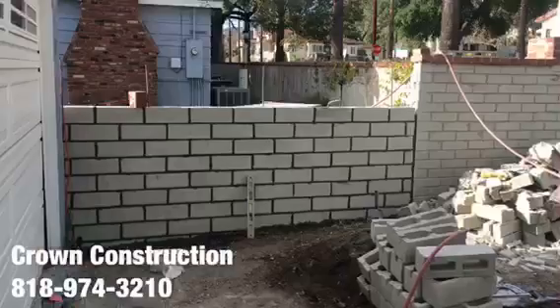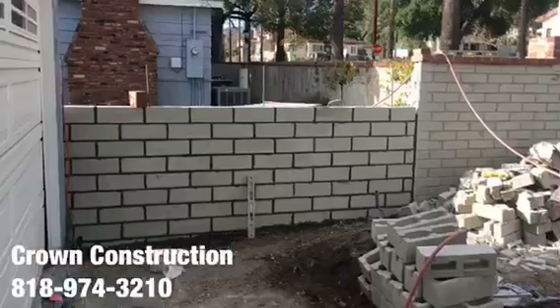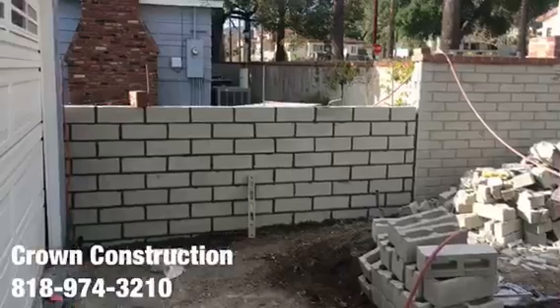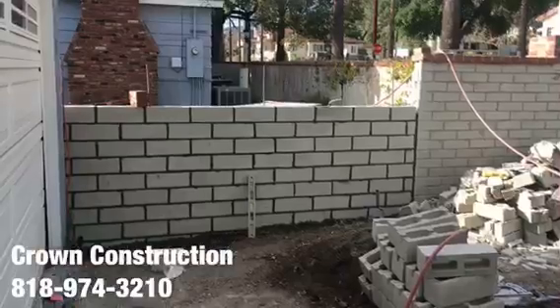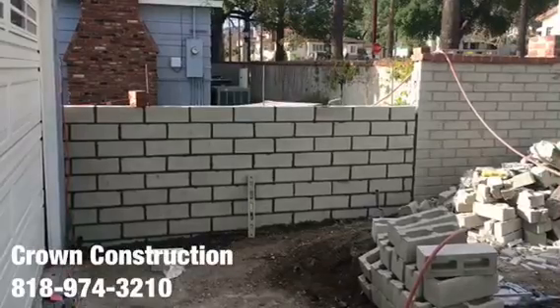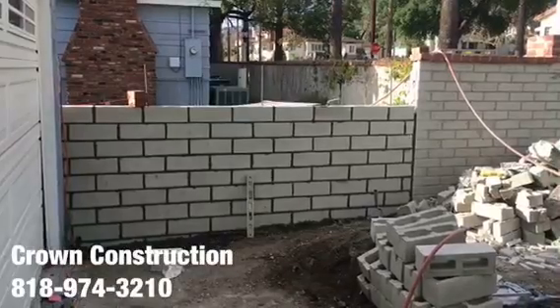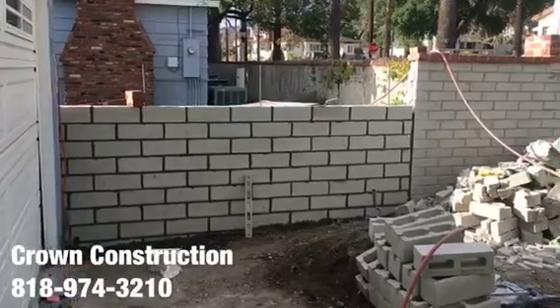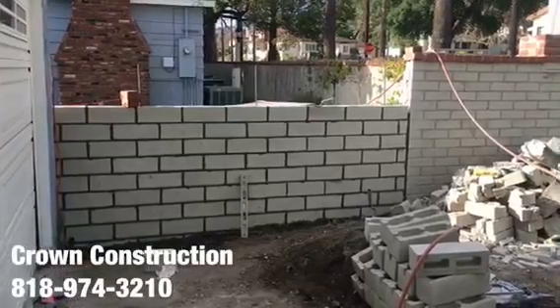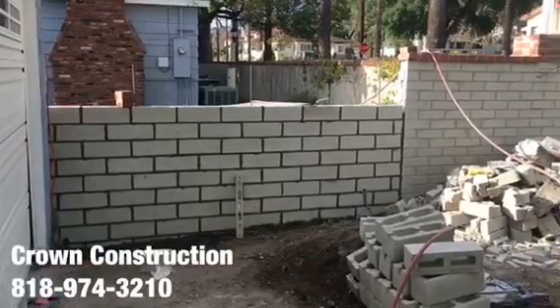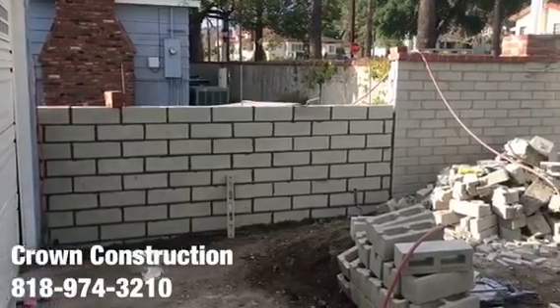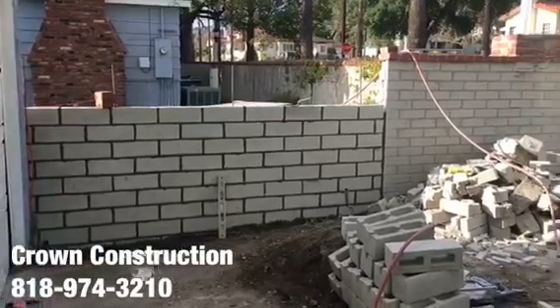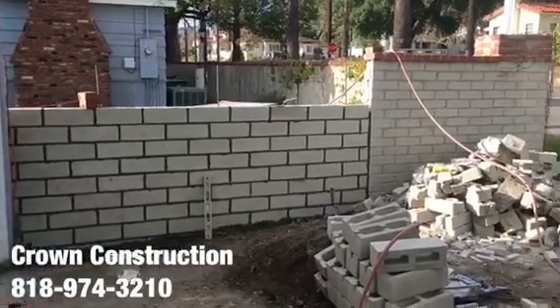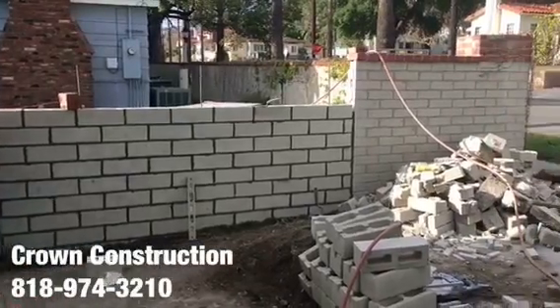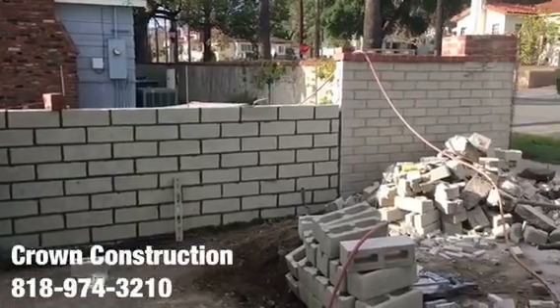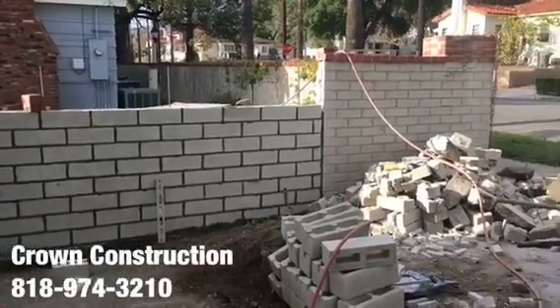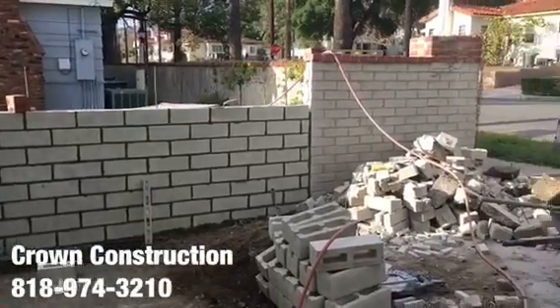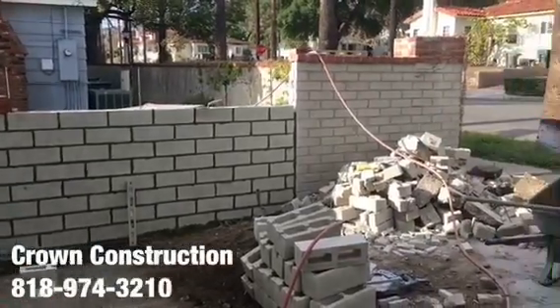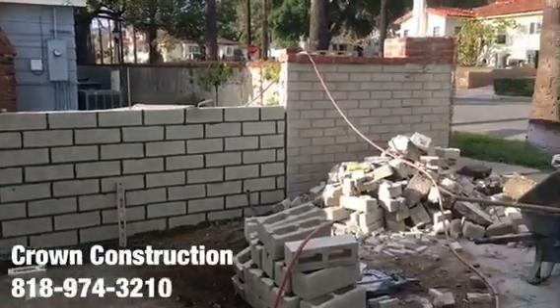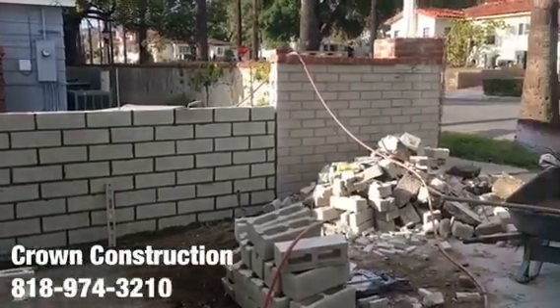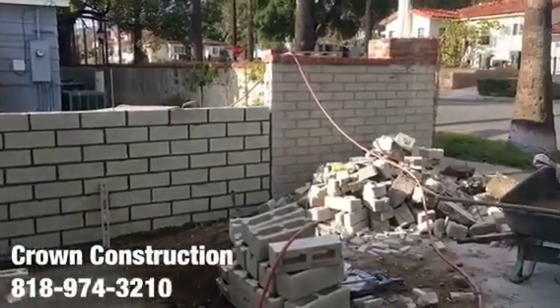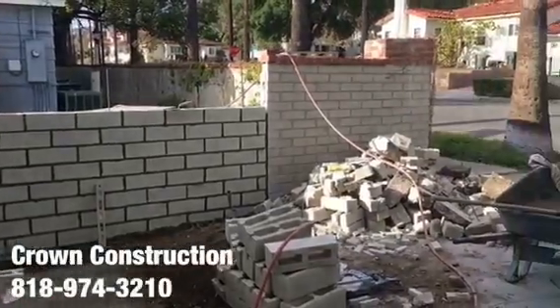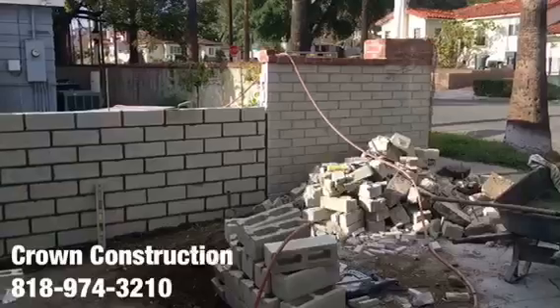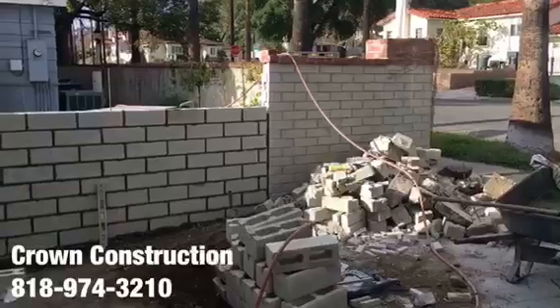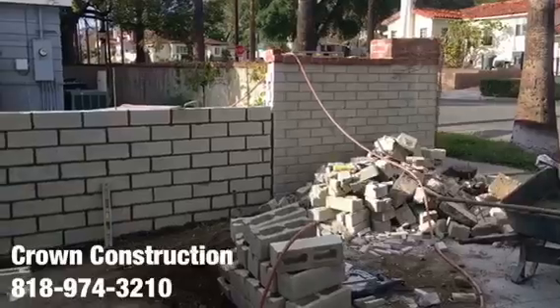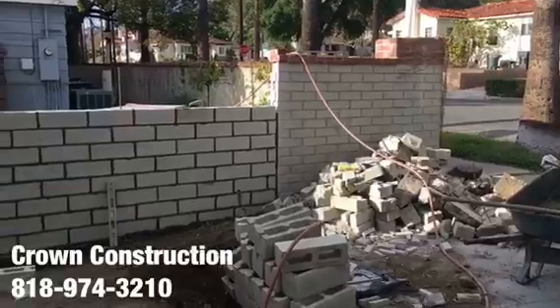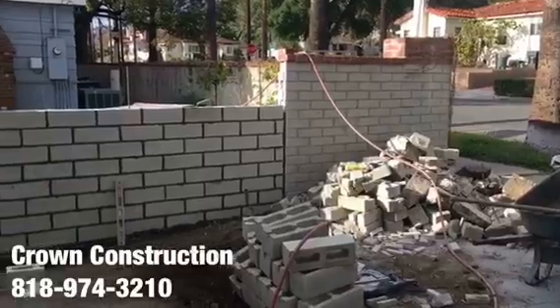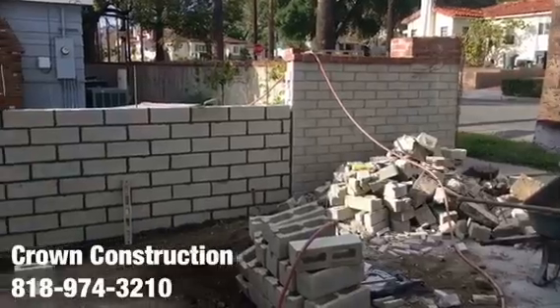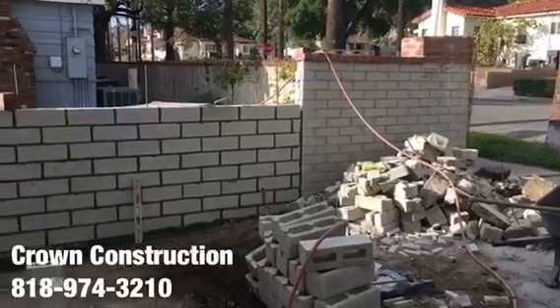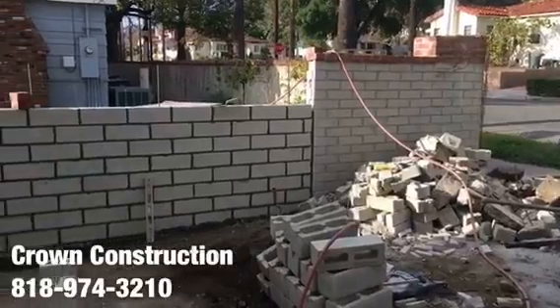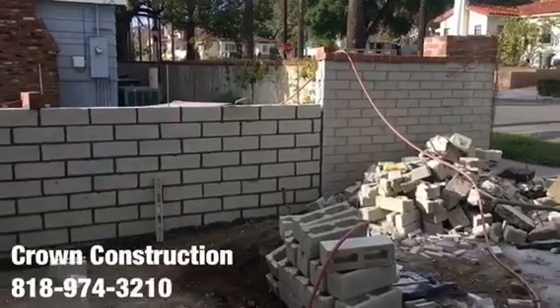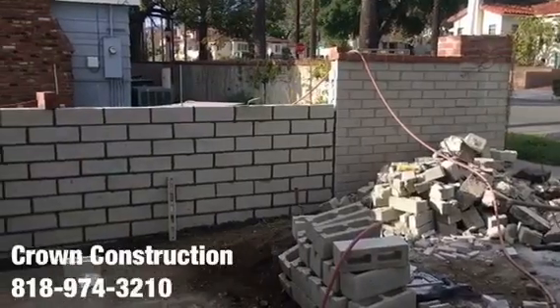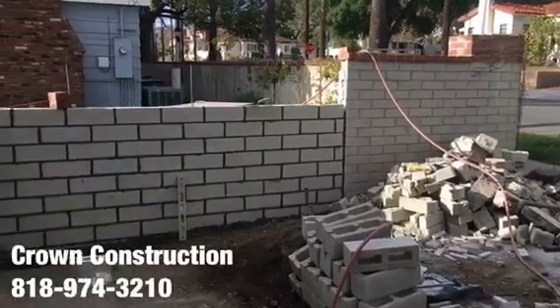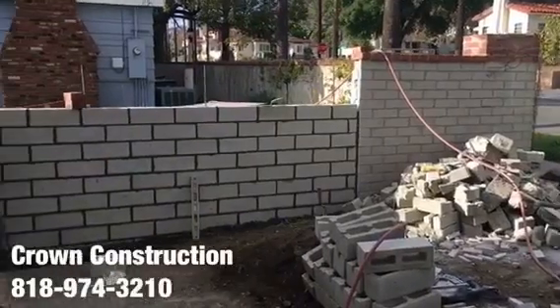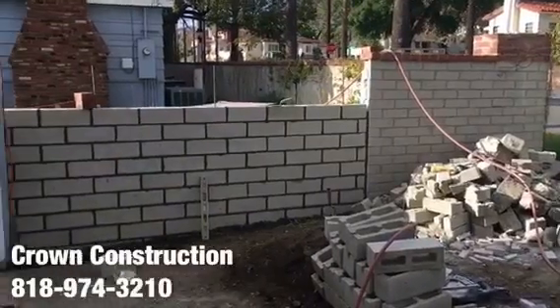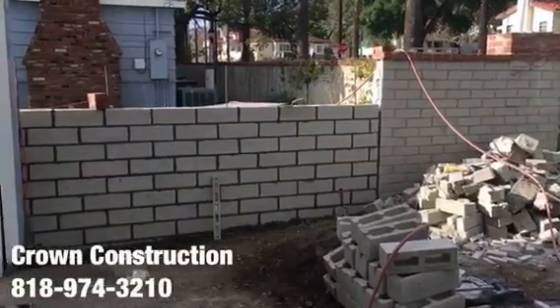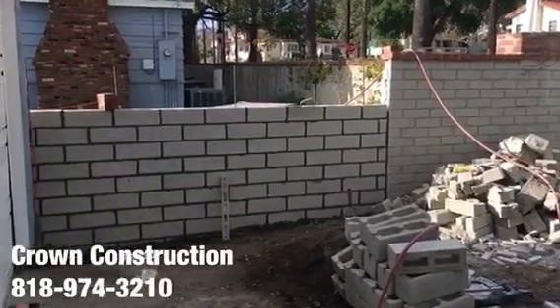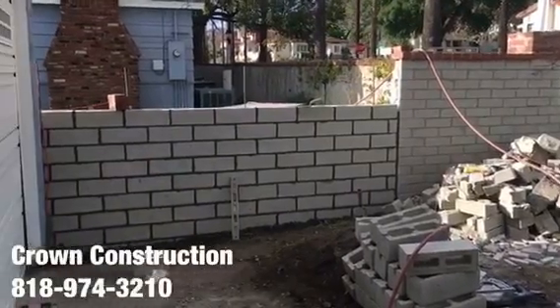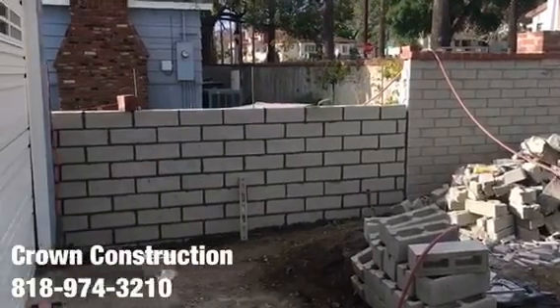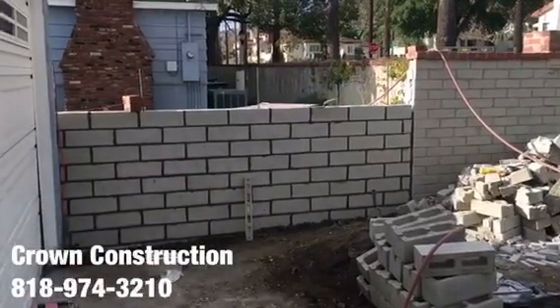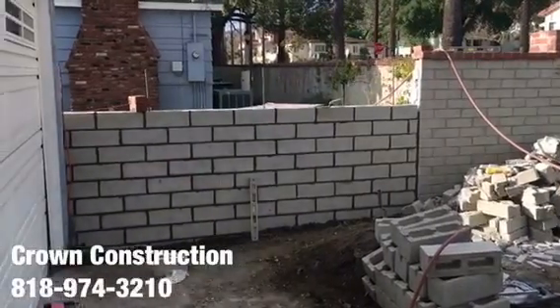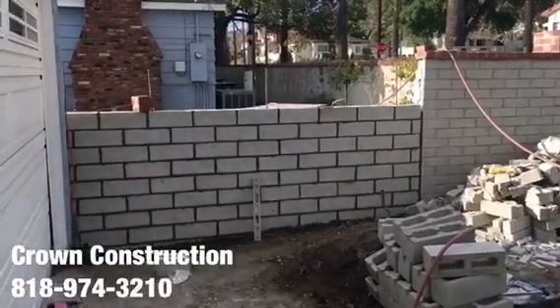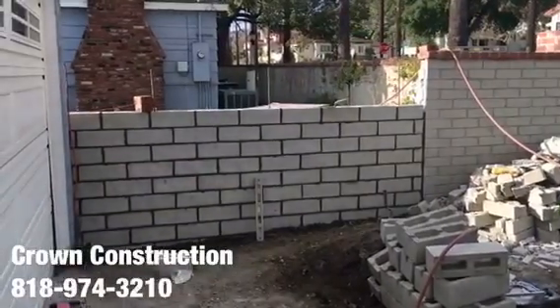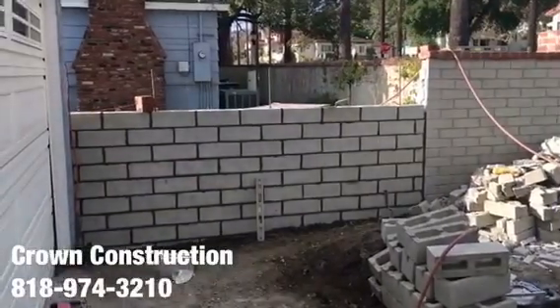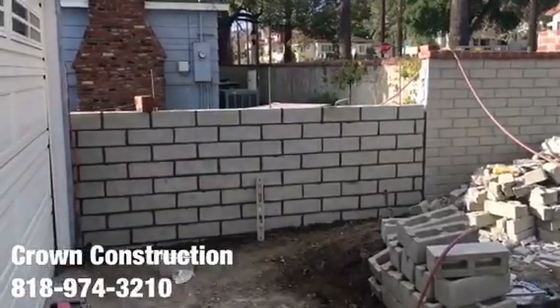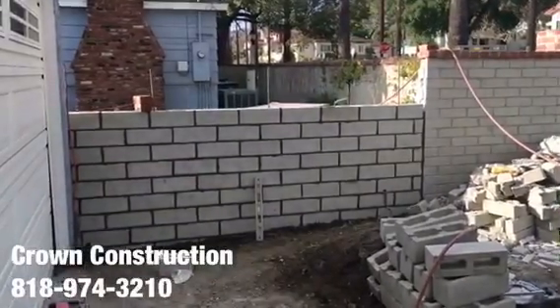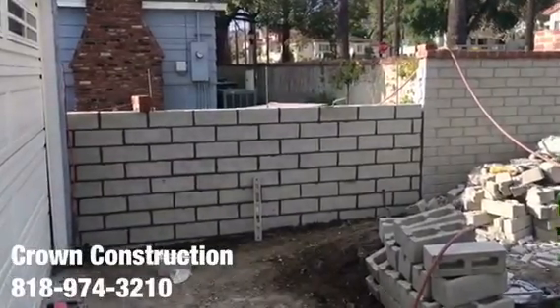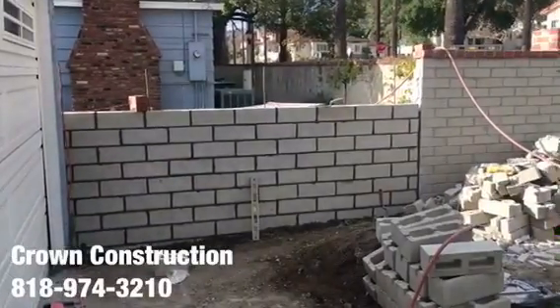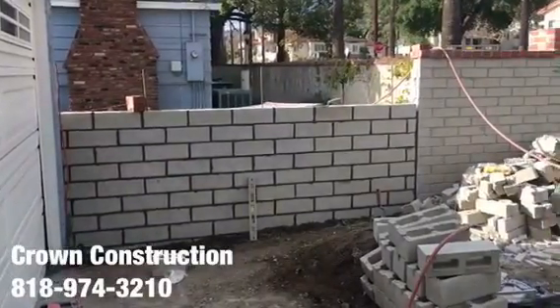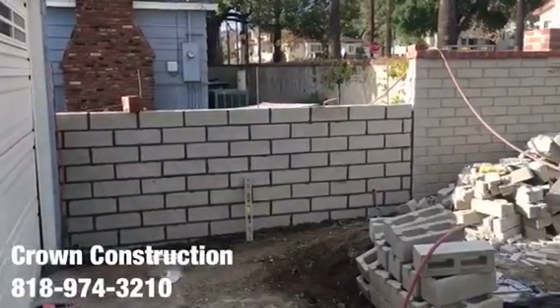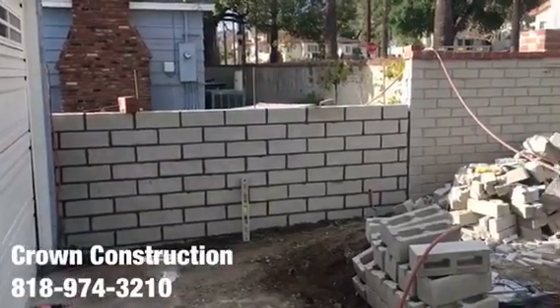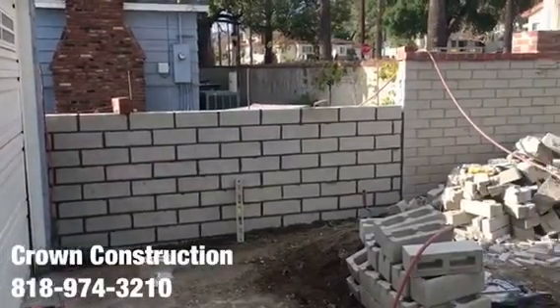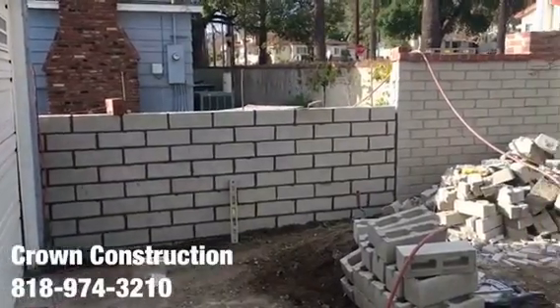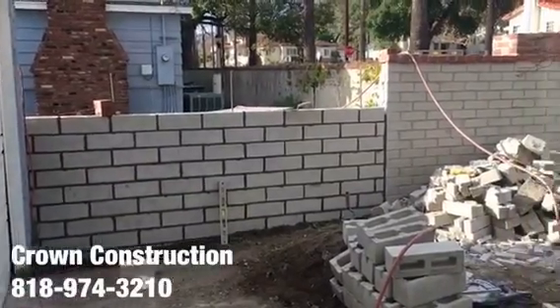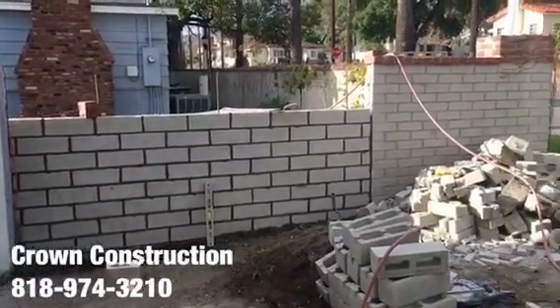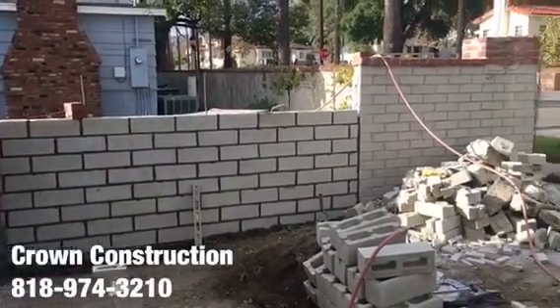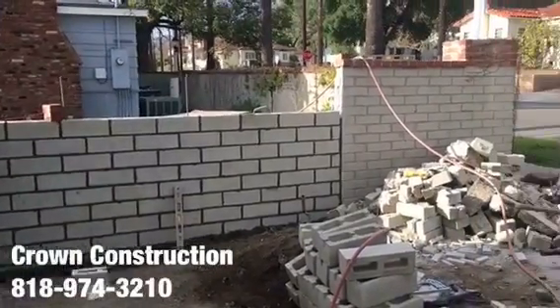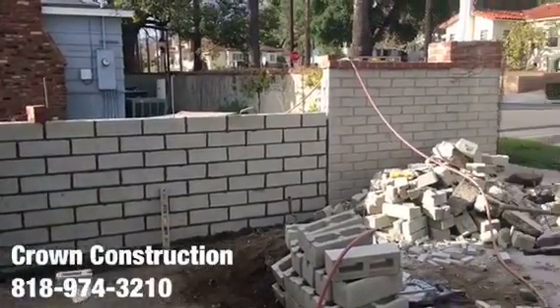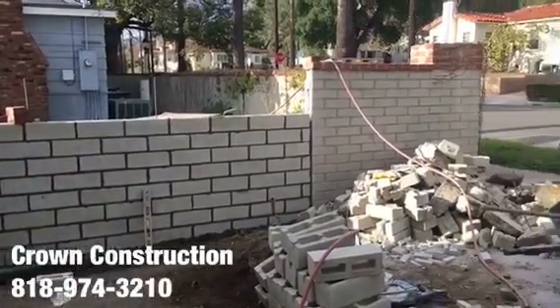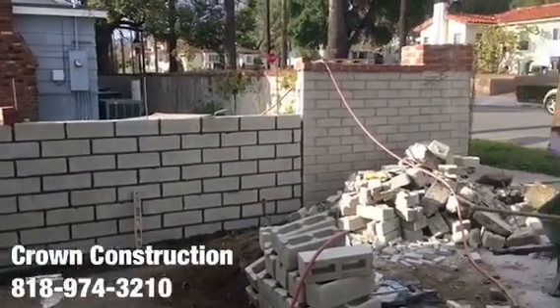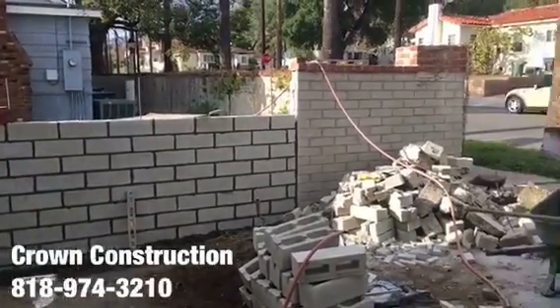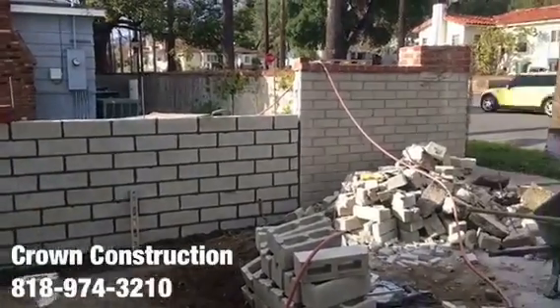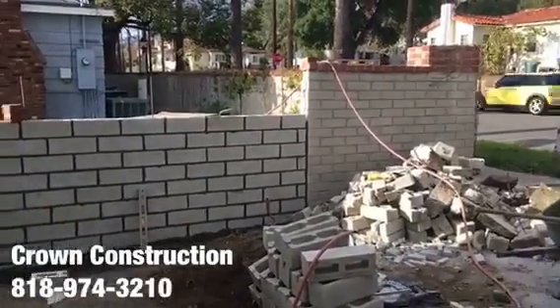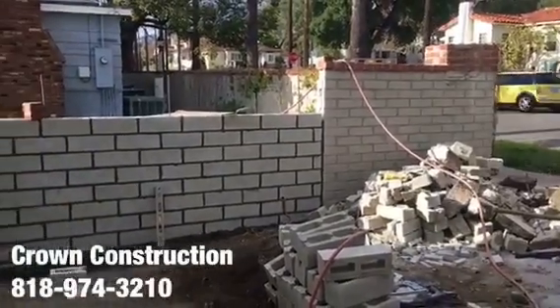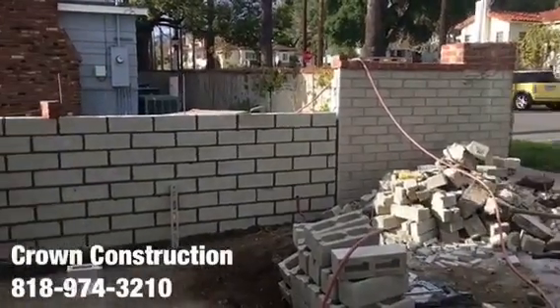Here we go, just another angle — block wall replacements on the left section. That's it.